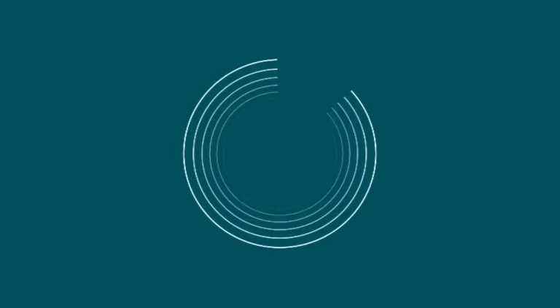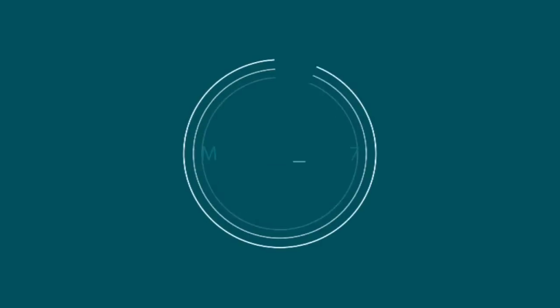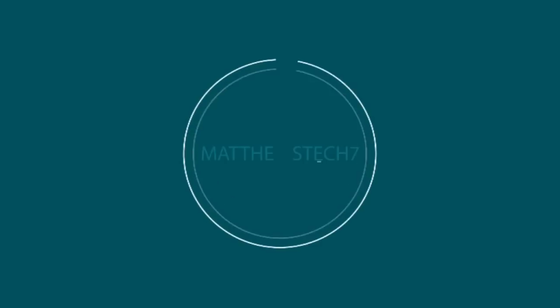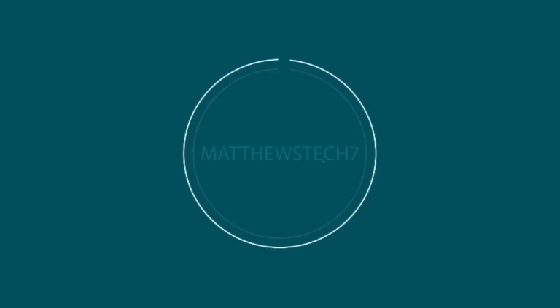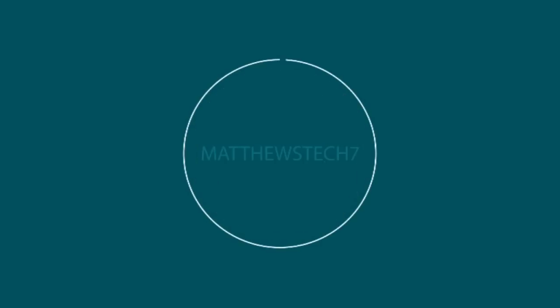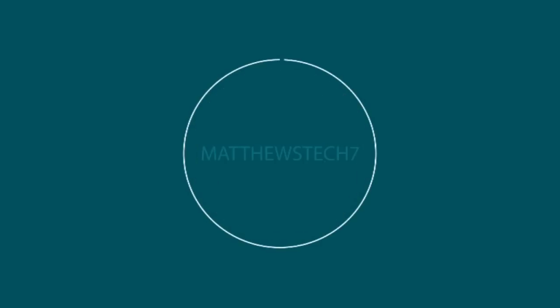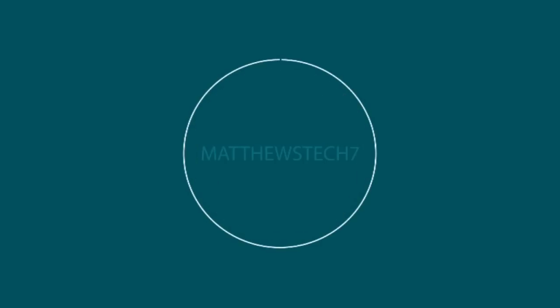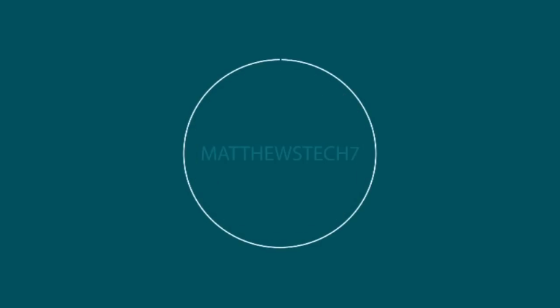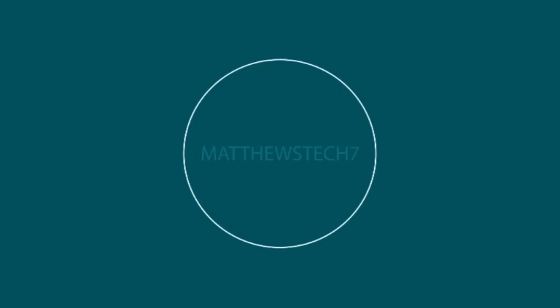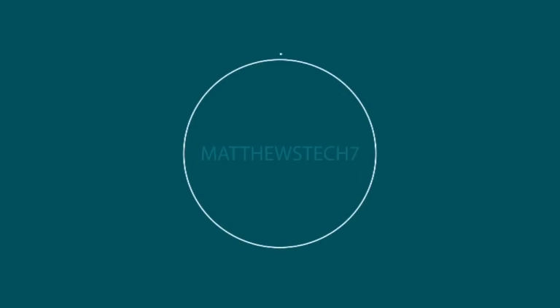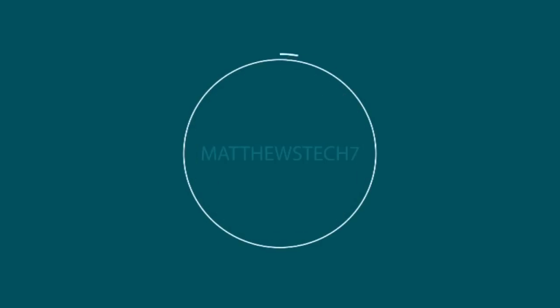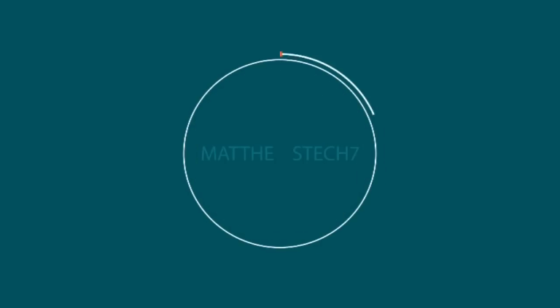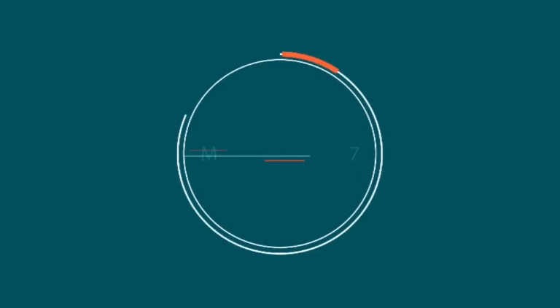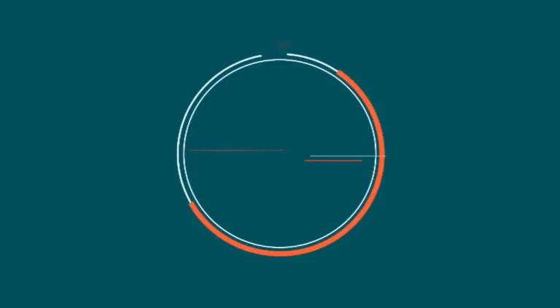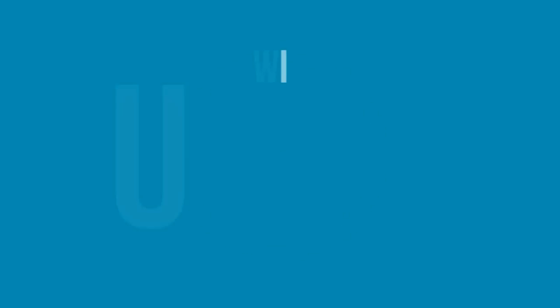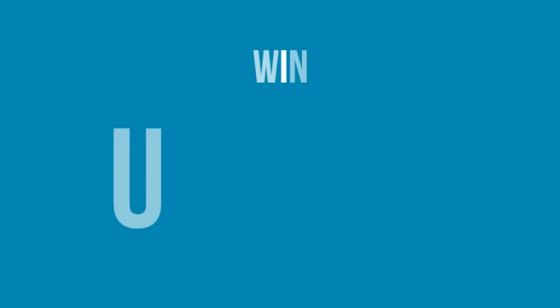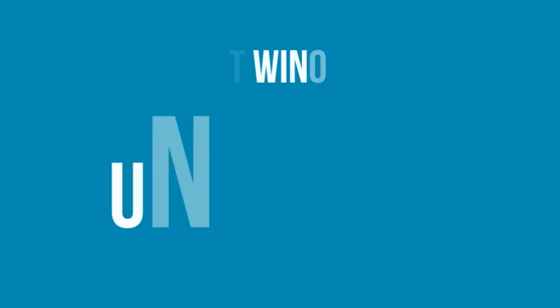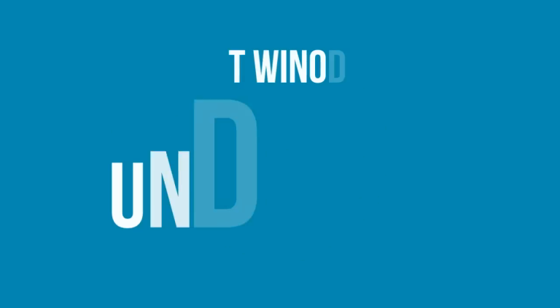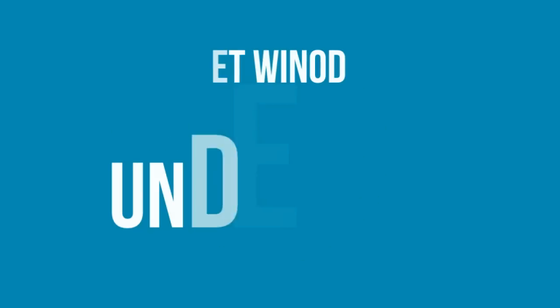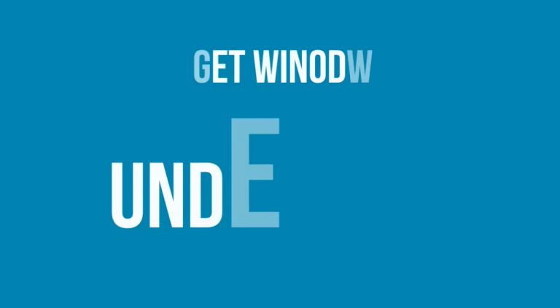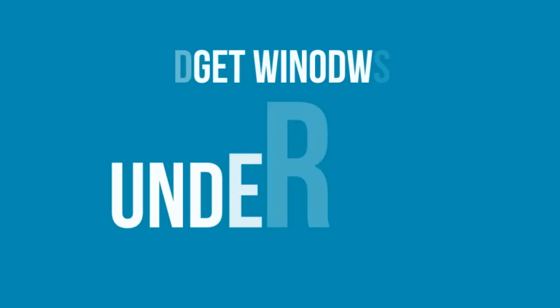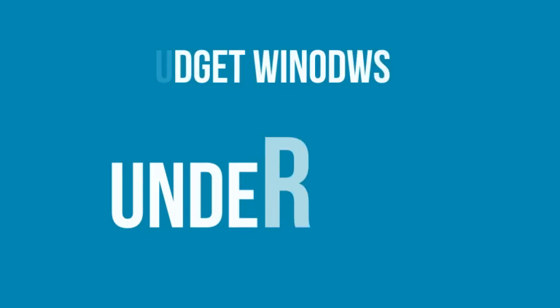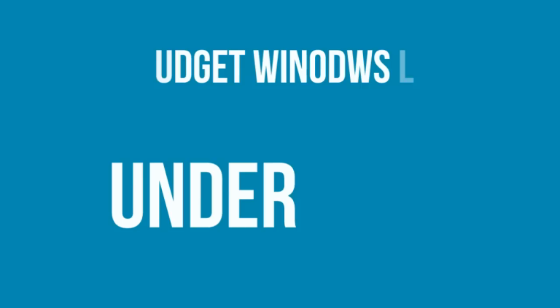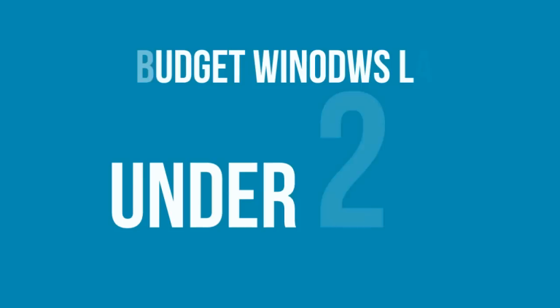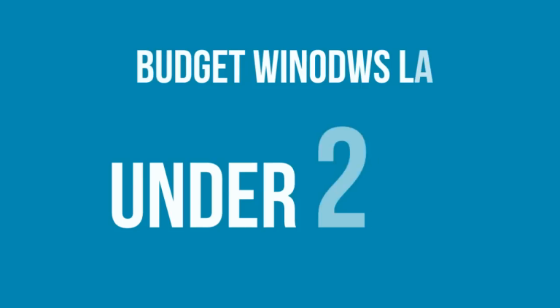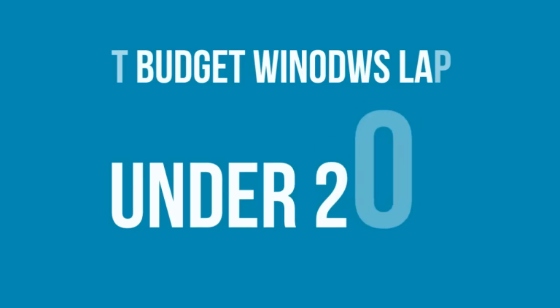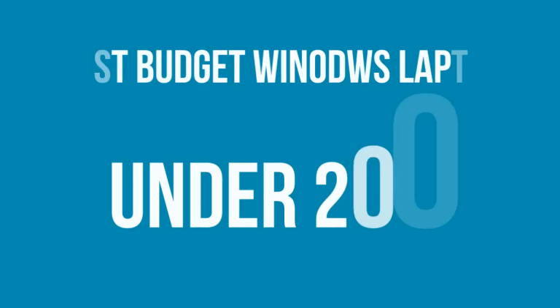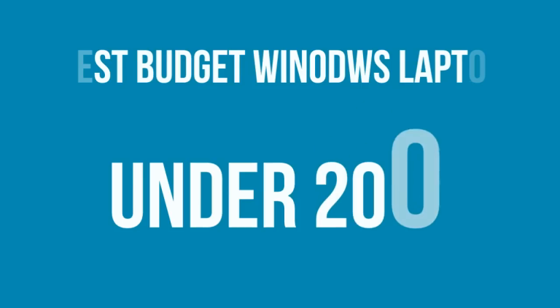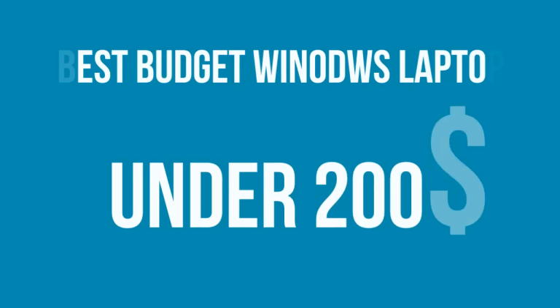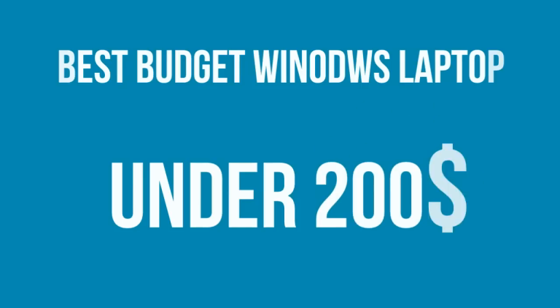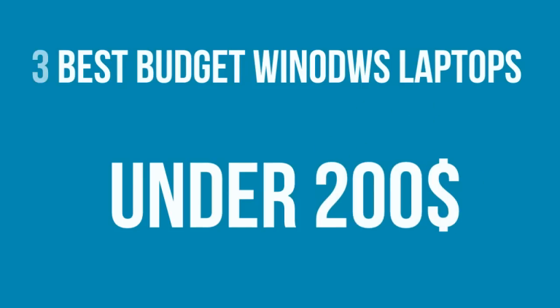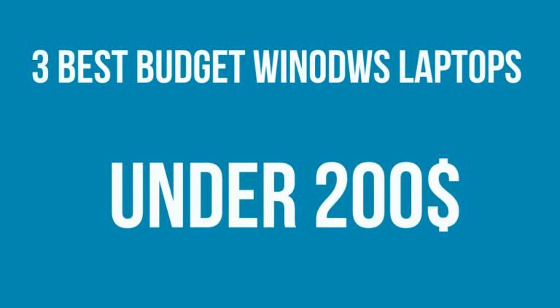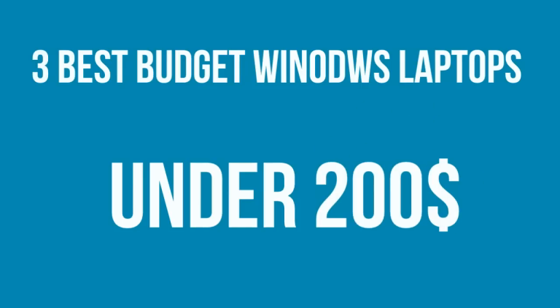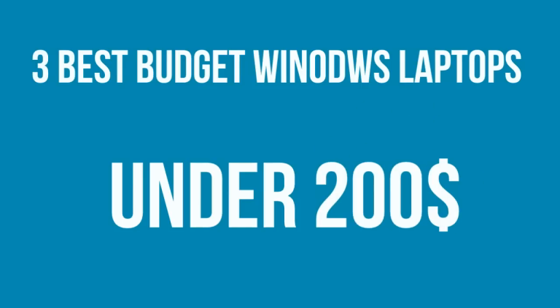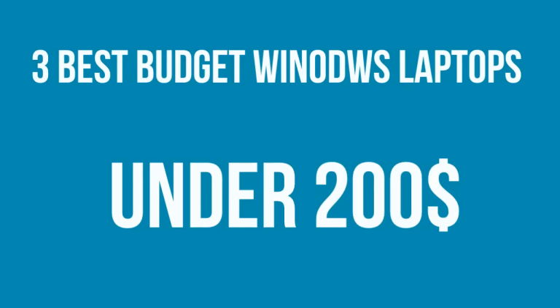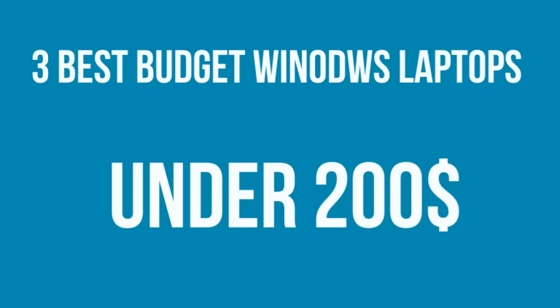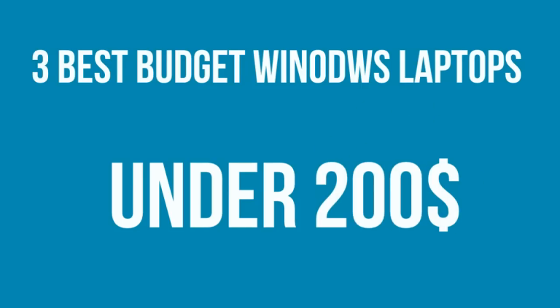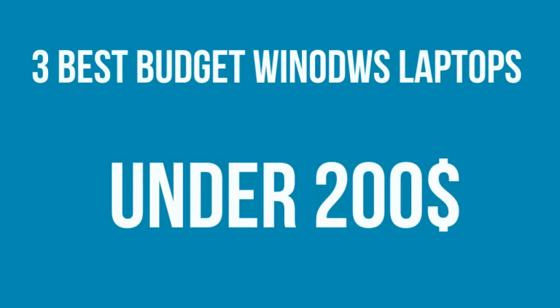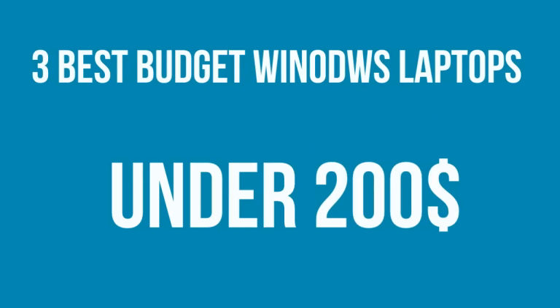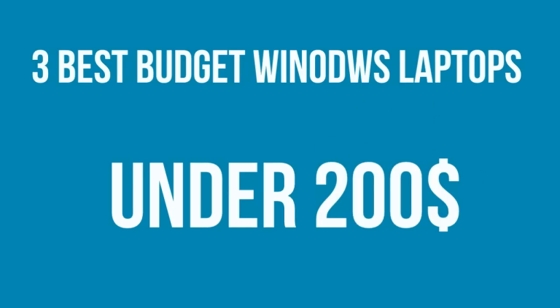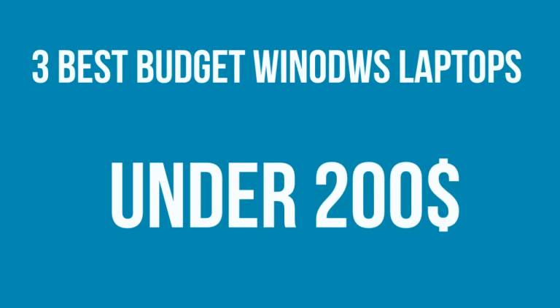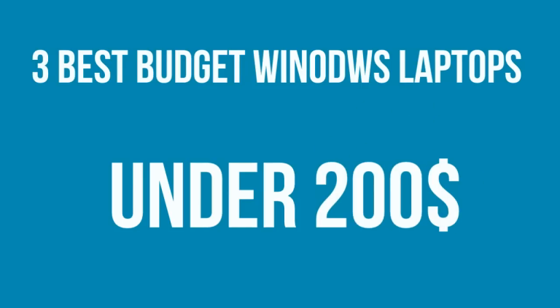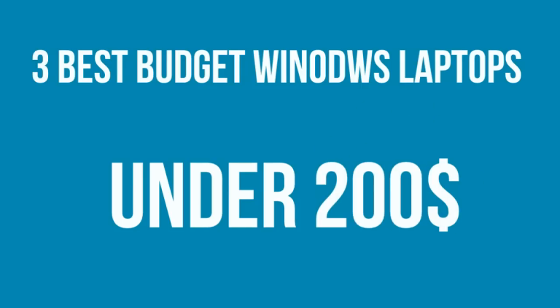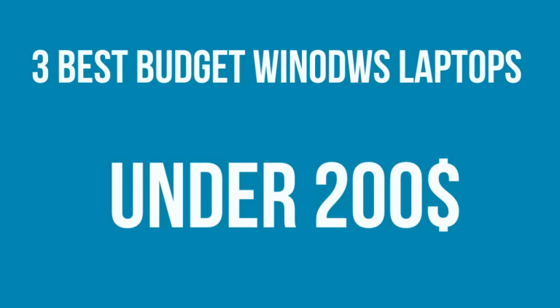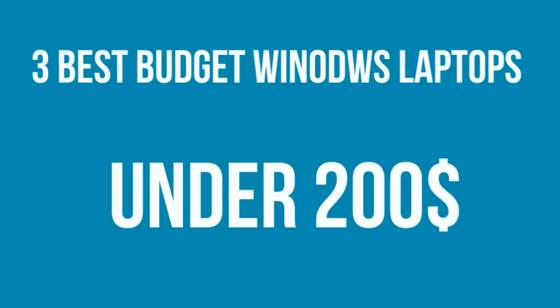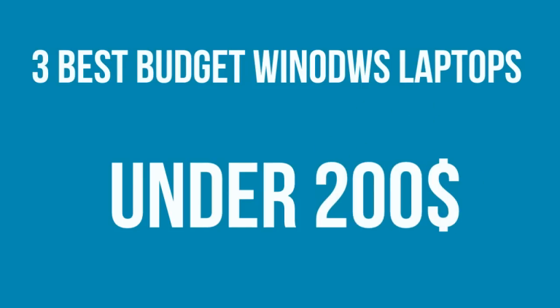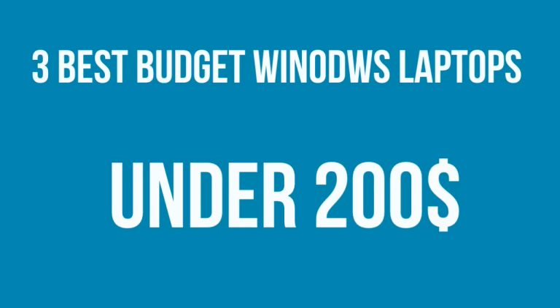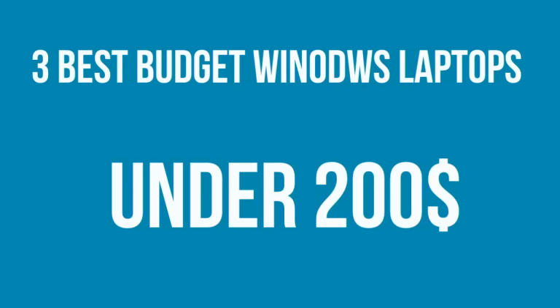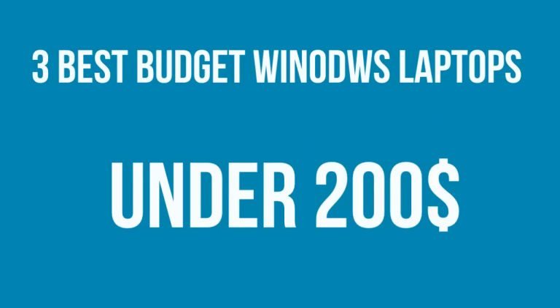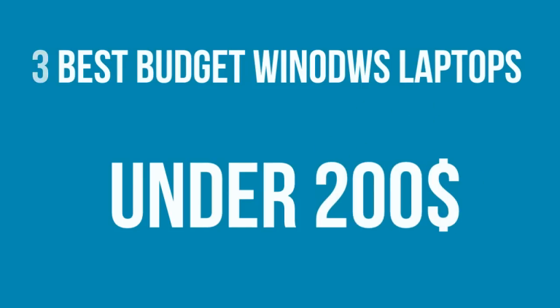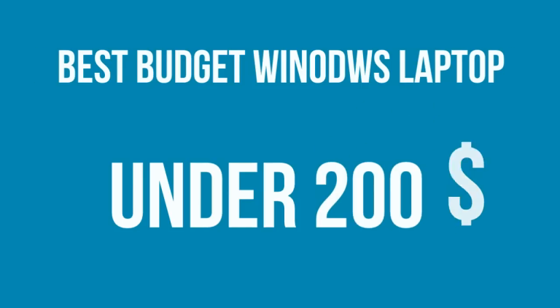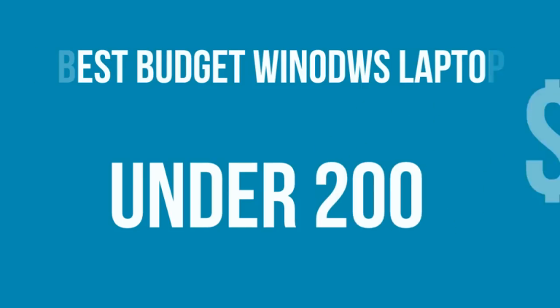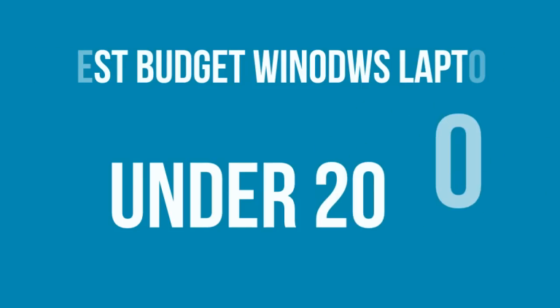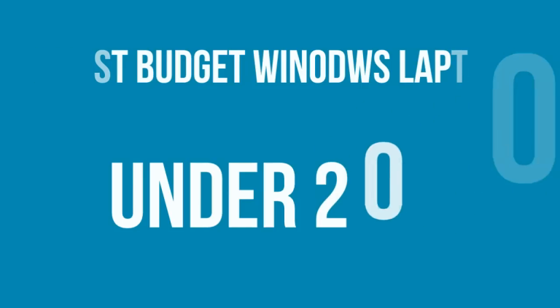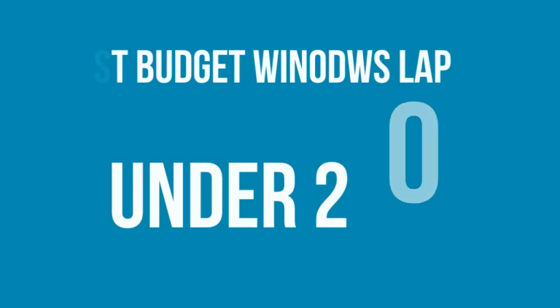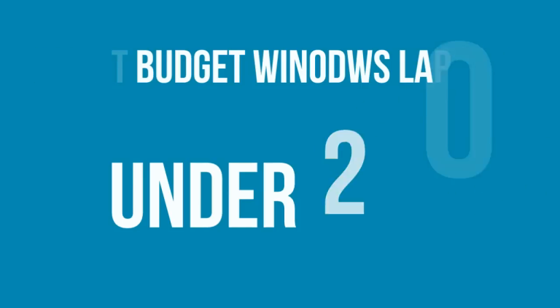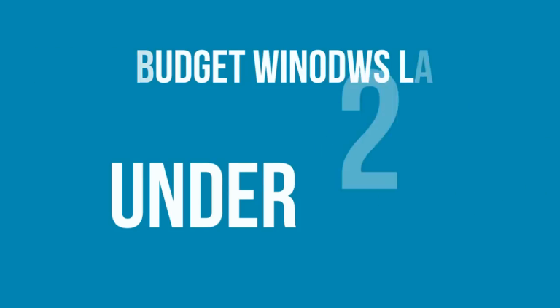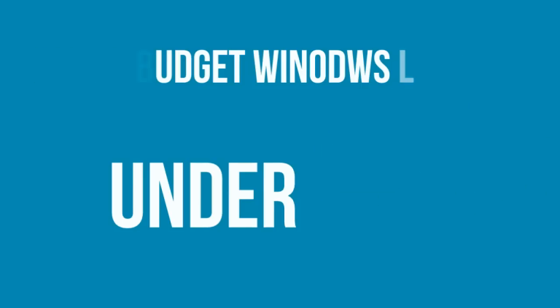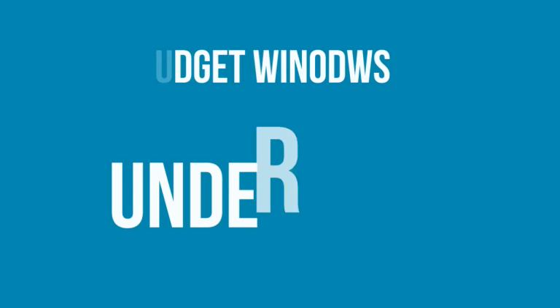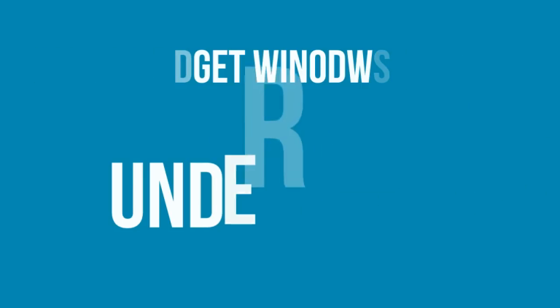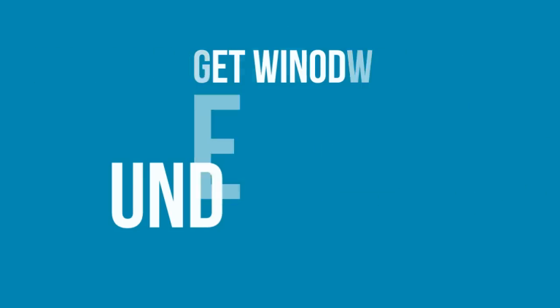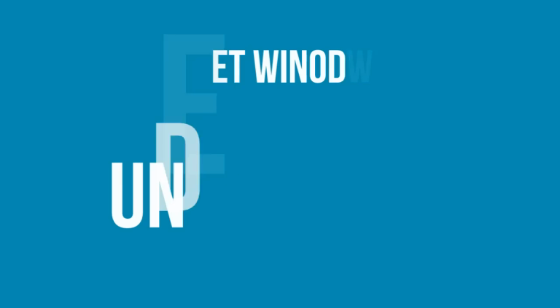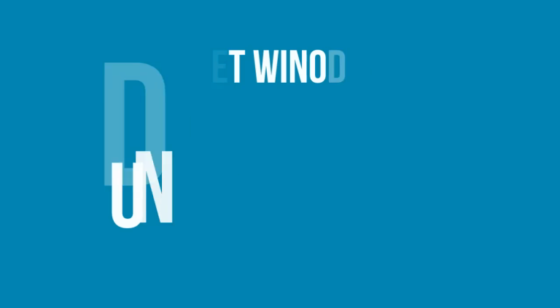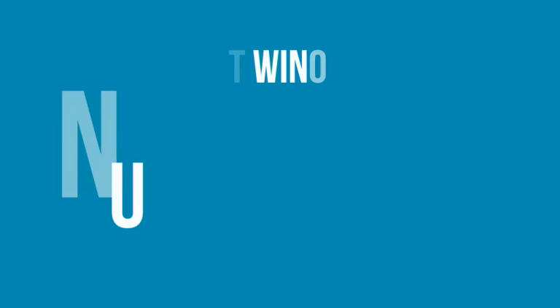What's up guys, today we're going to be talking about three Windows budget laptops that you can get for under $200. So let's go ahead and get started.